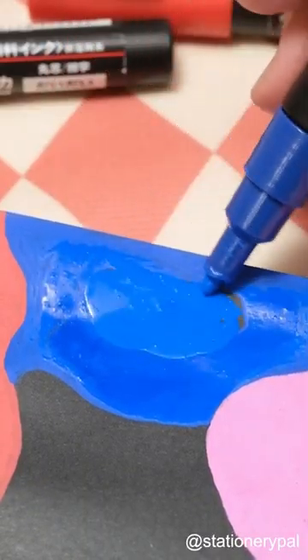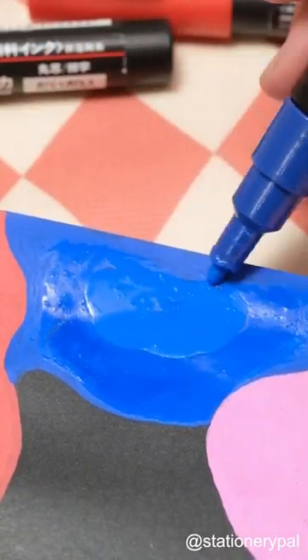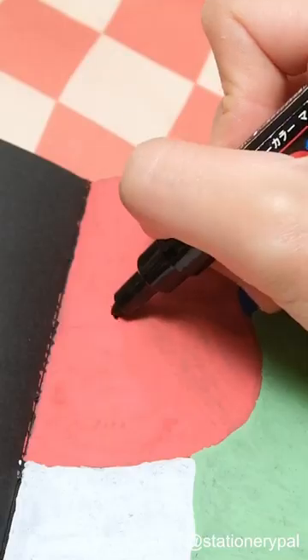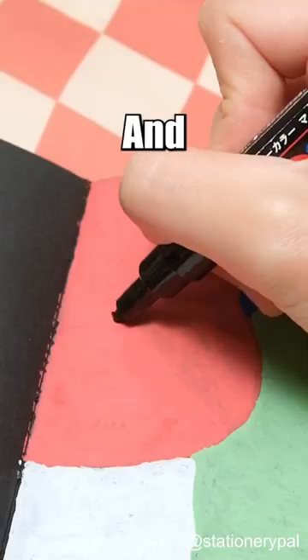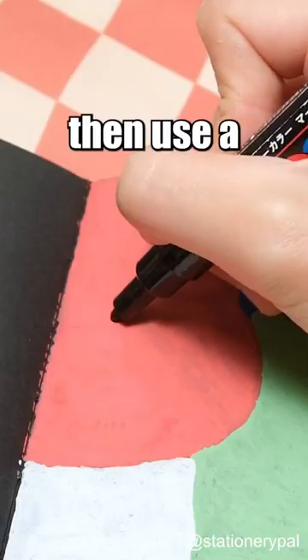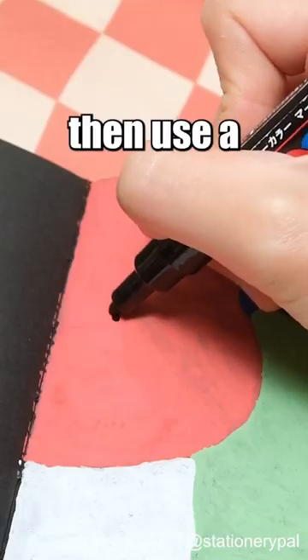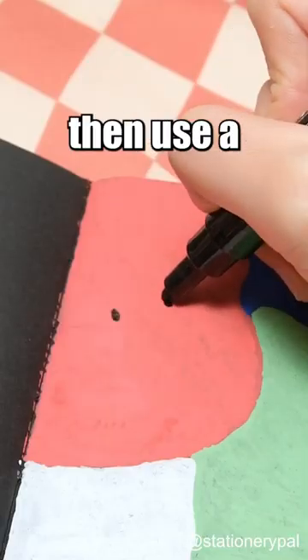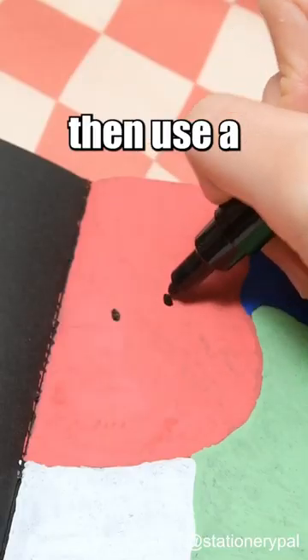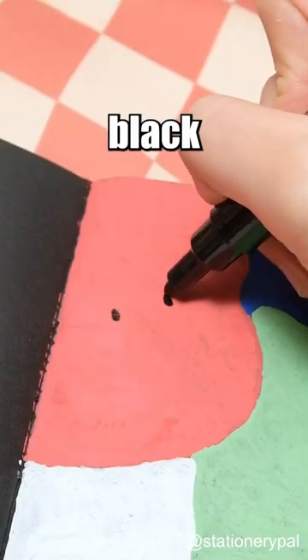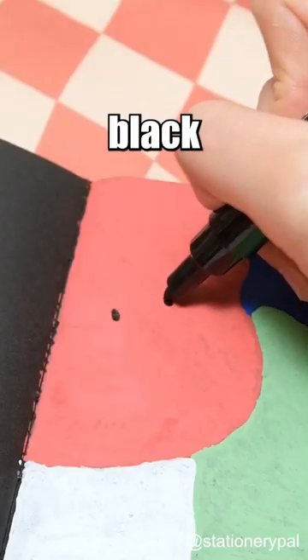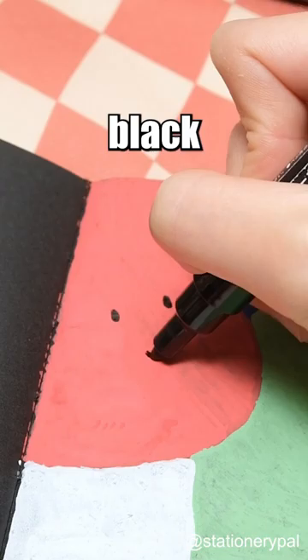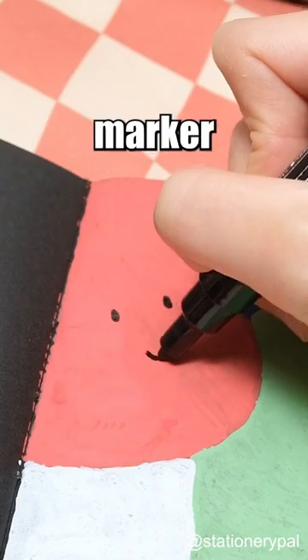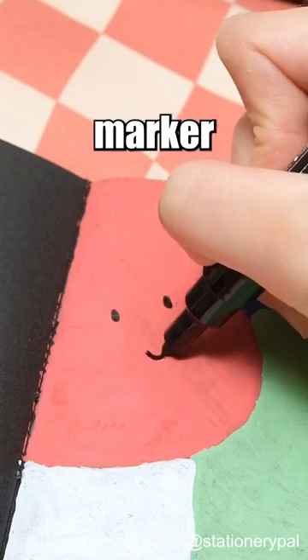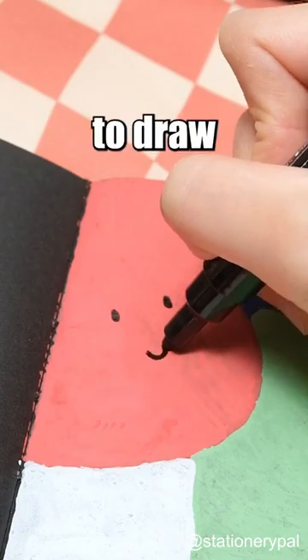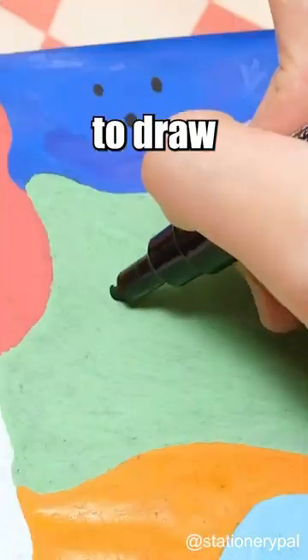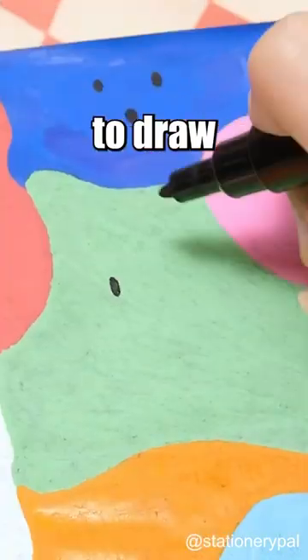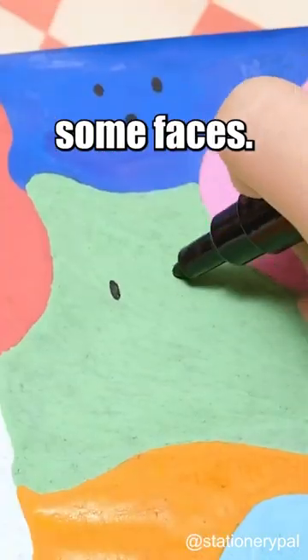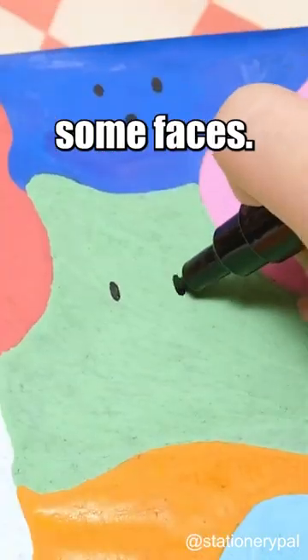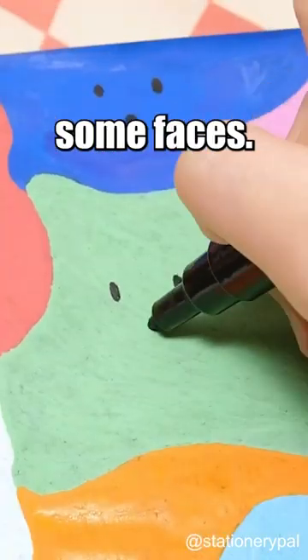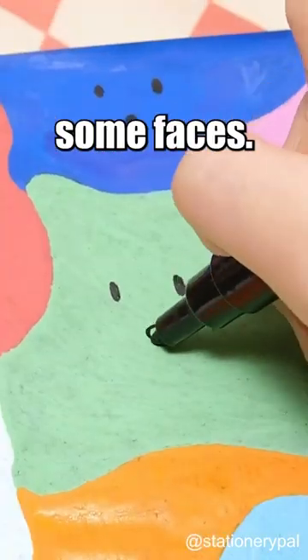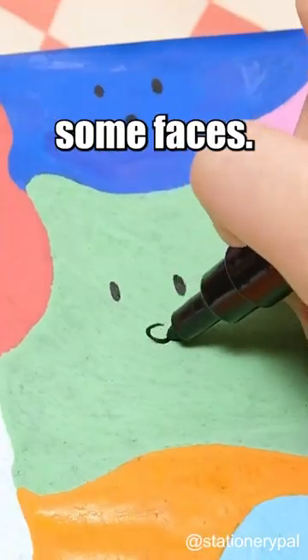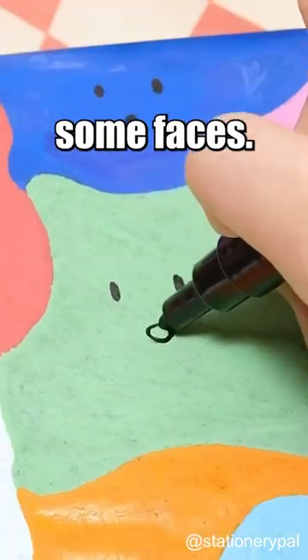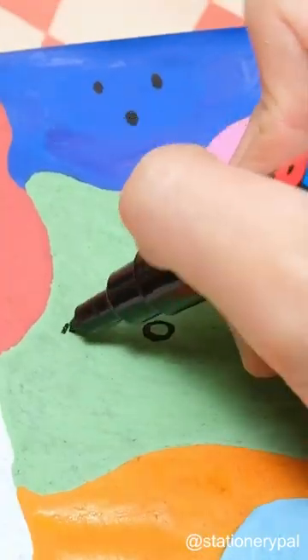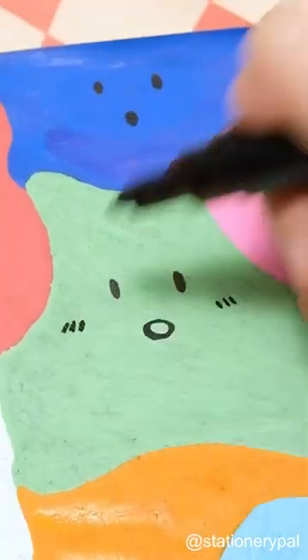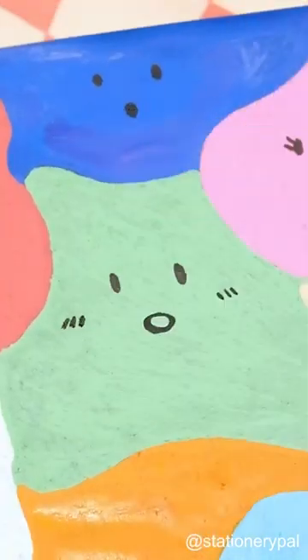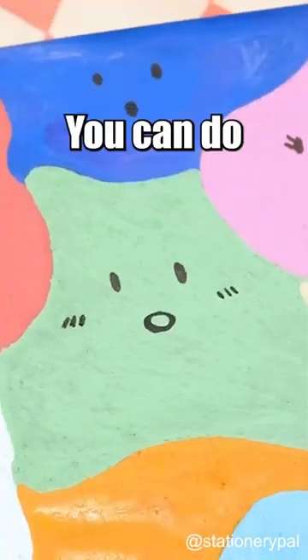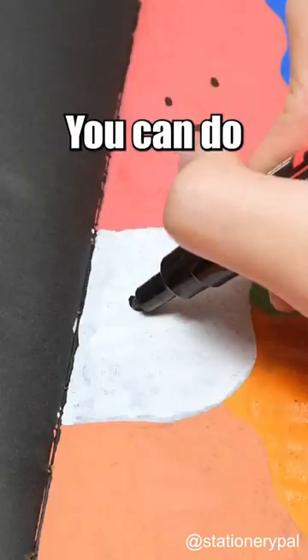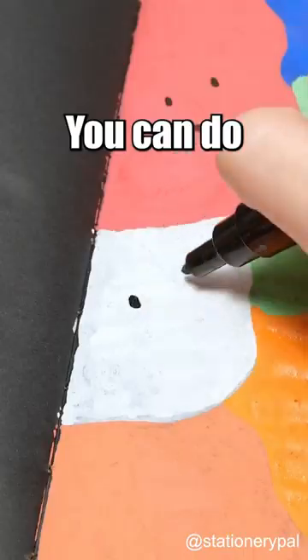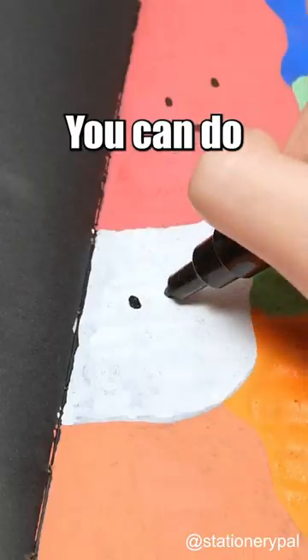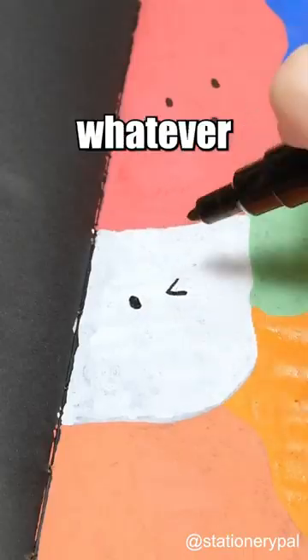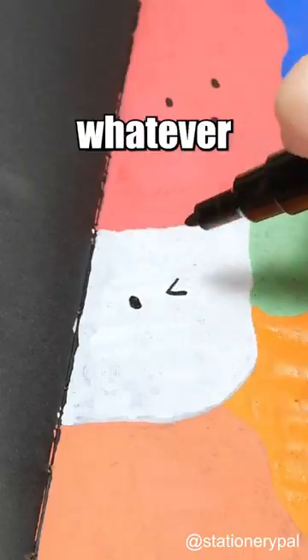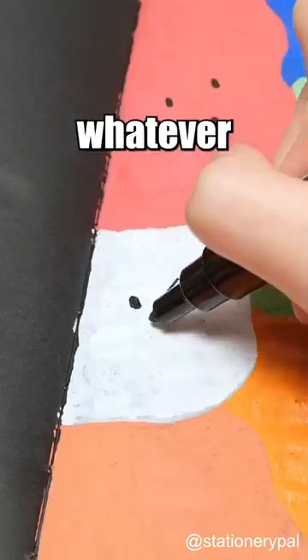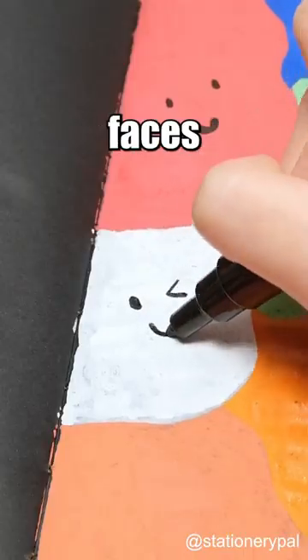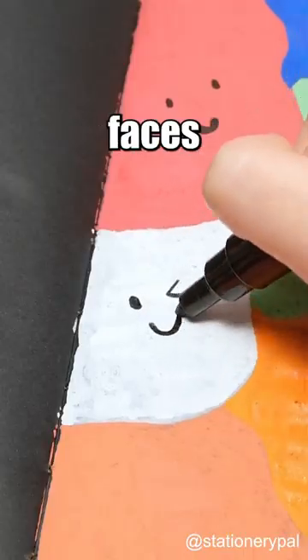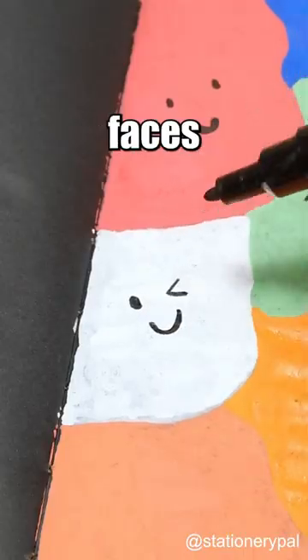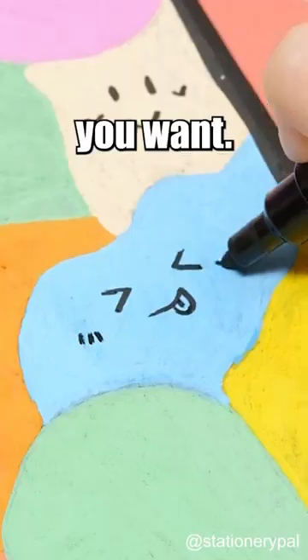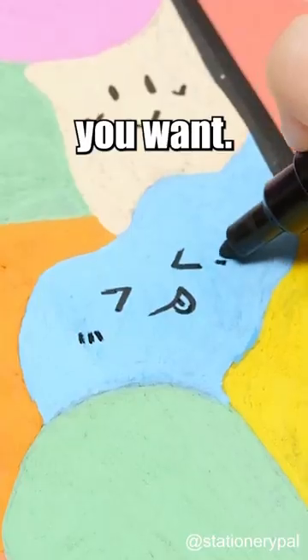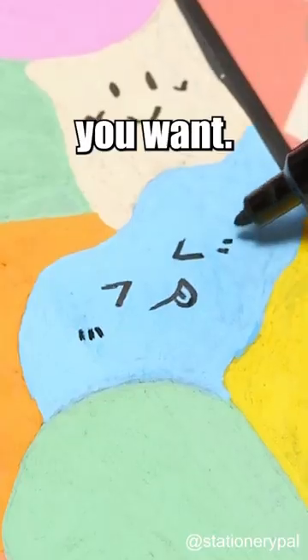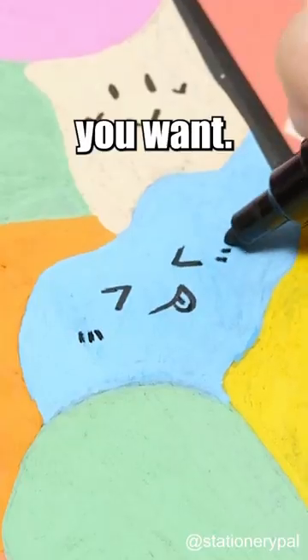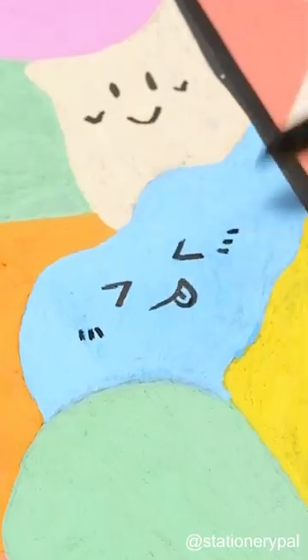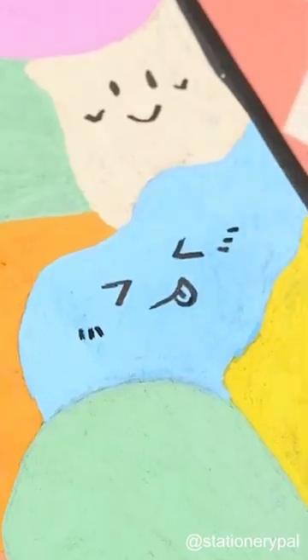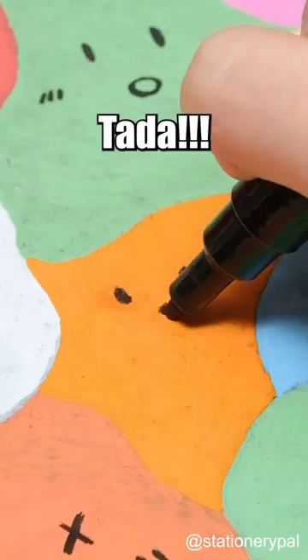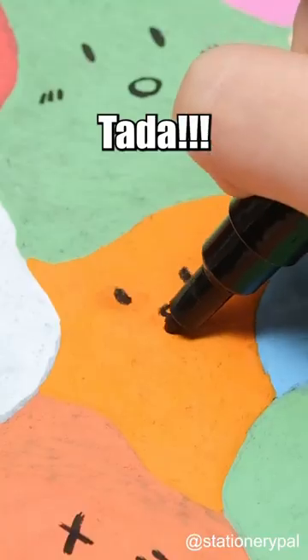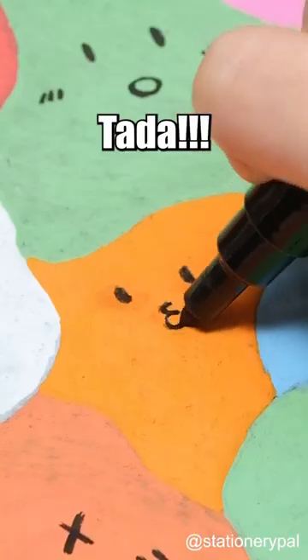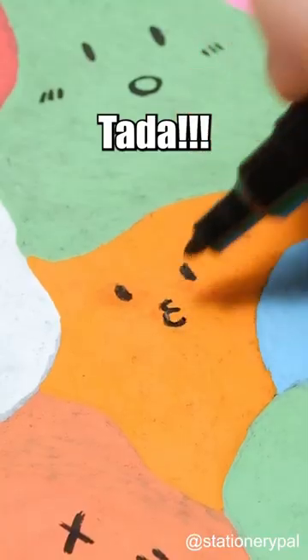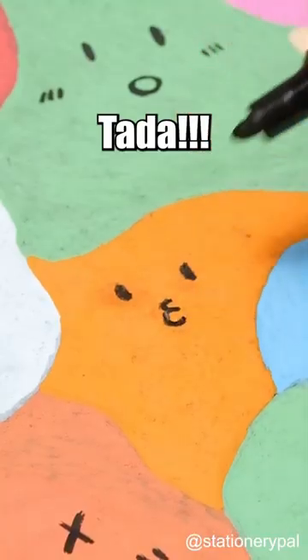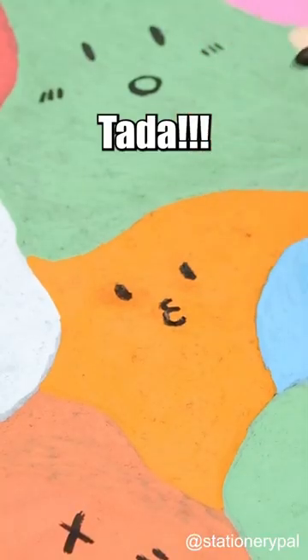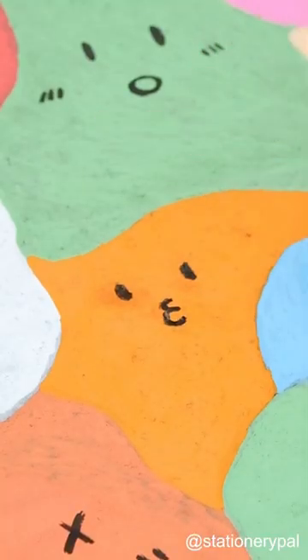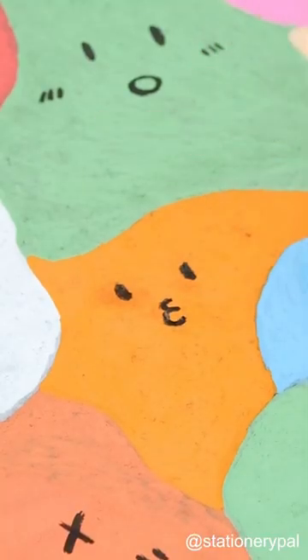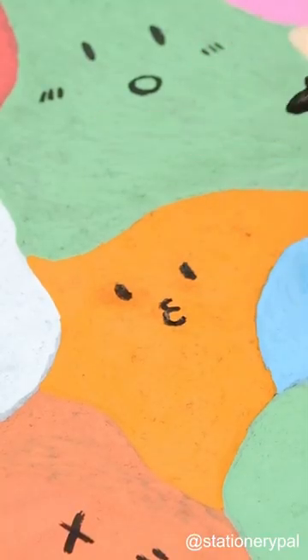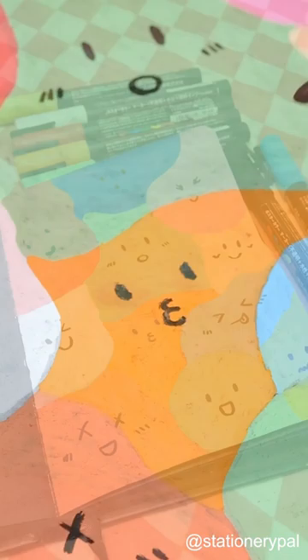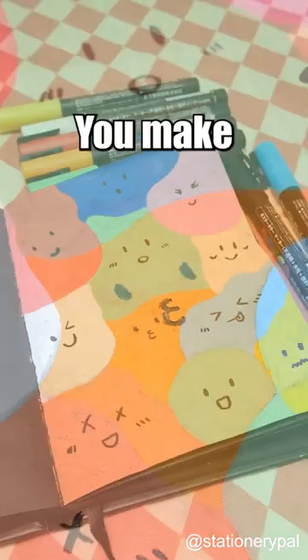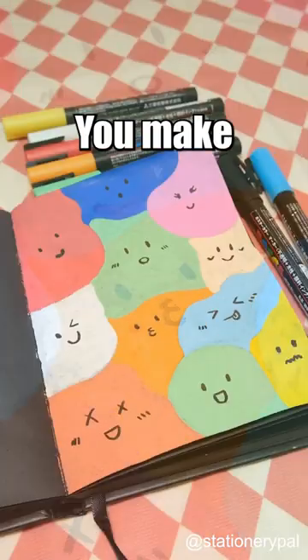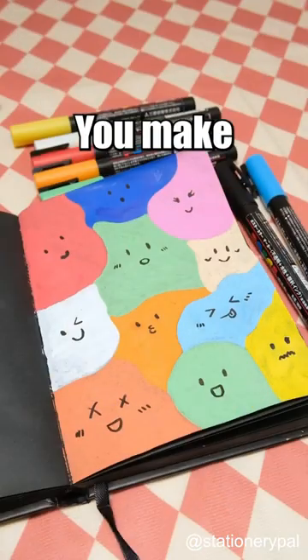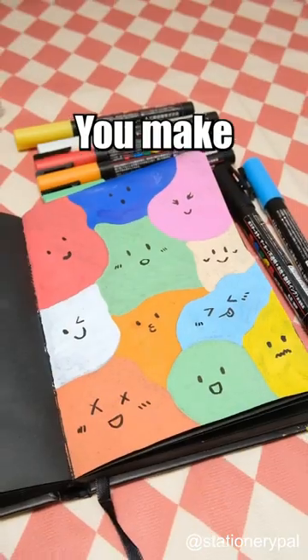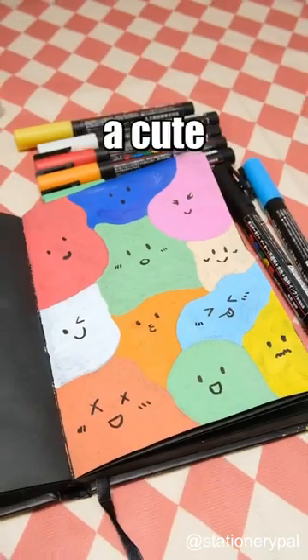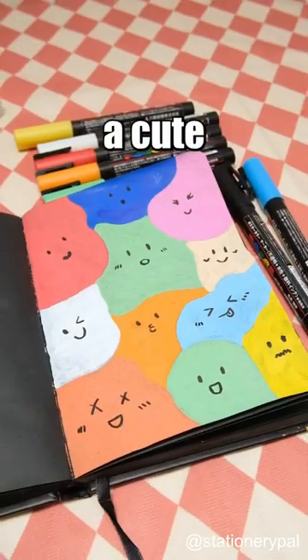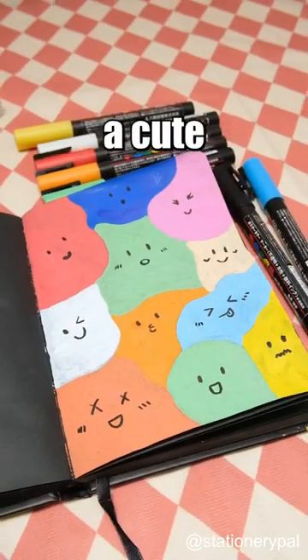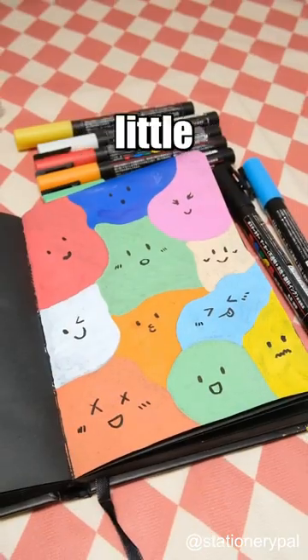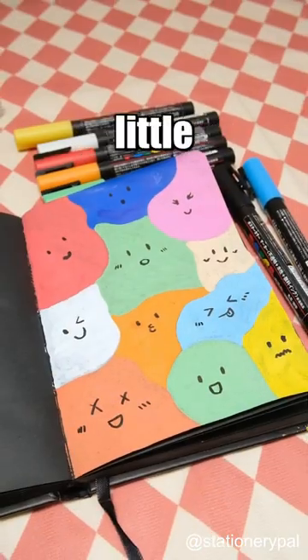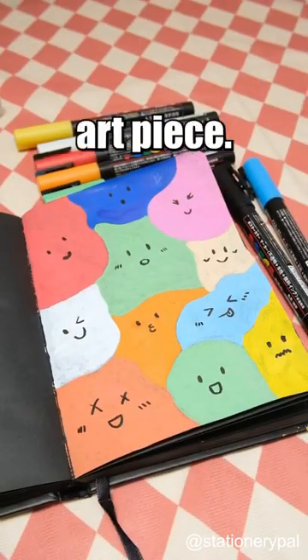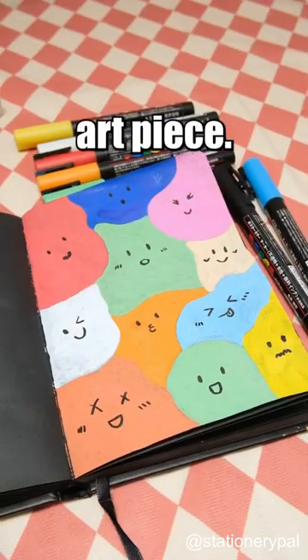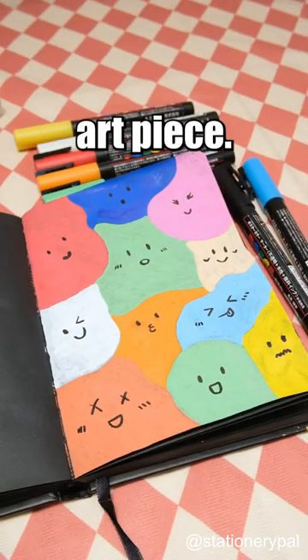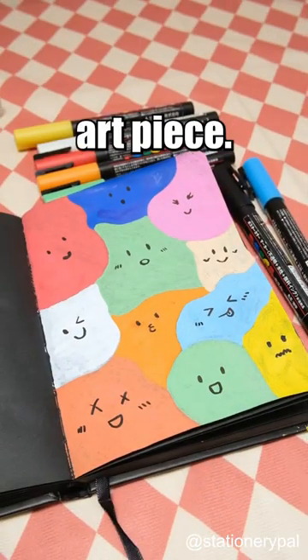And then use a black marker to draw some faces. You can do whatever faces you want. Tada! You made a cute little art piece.